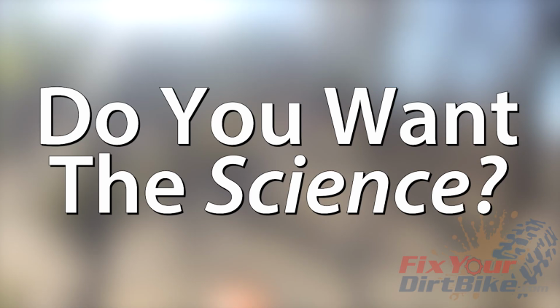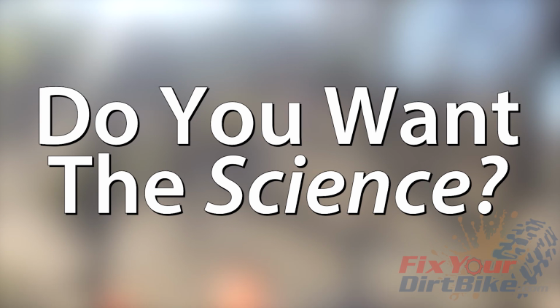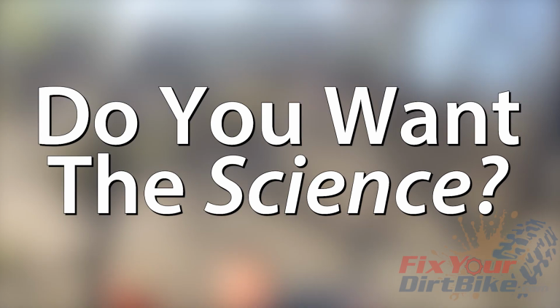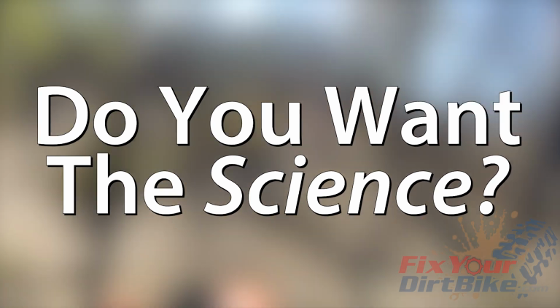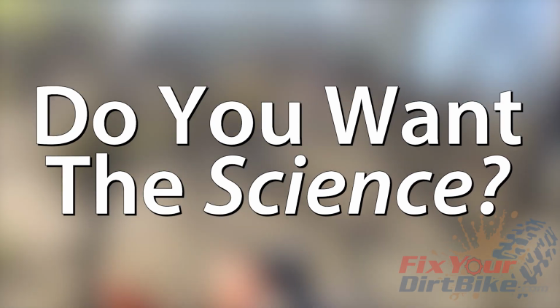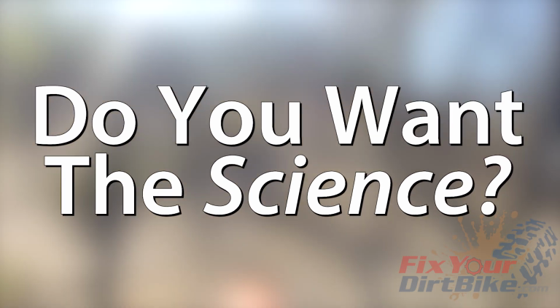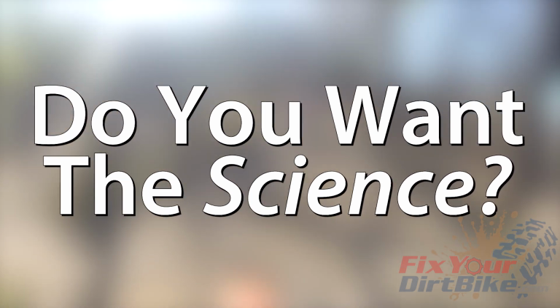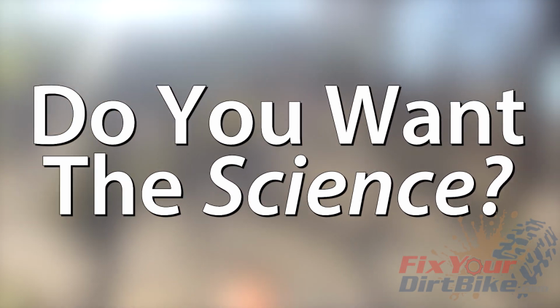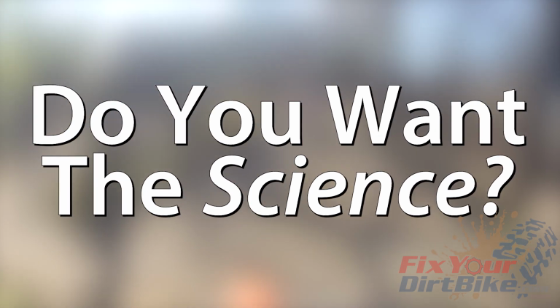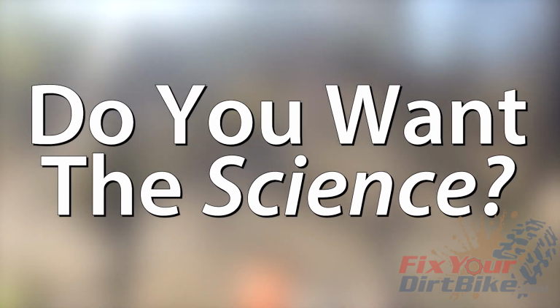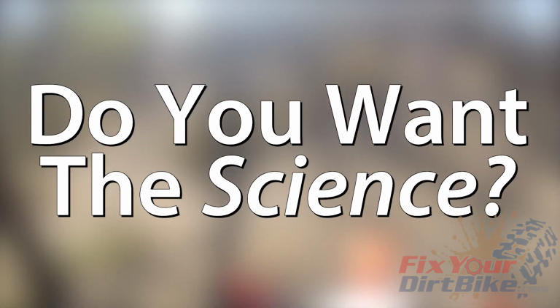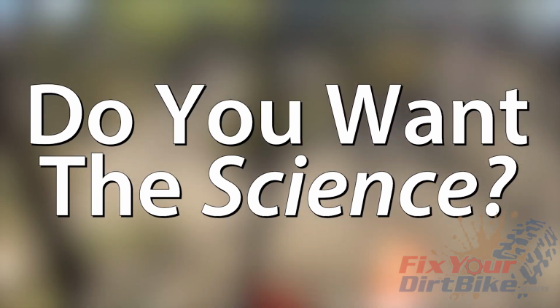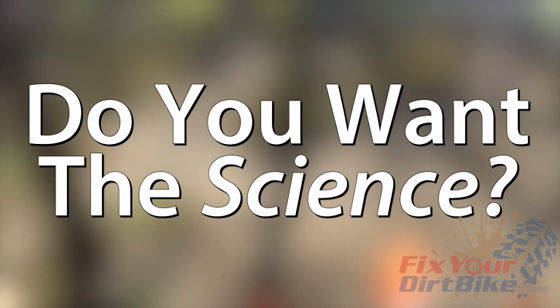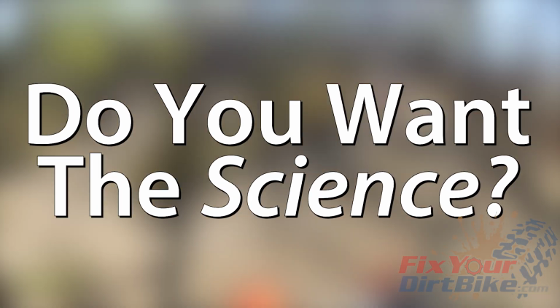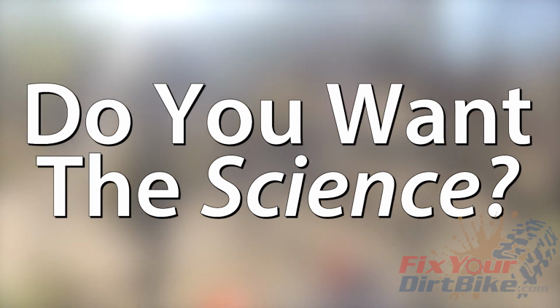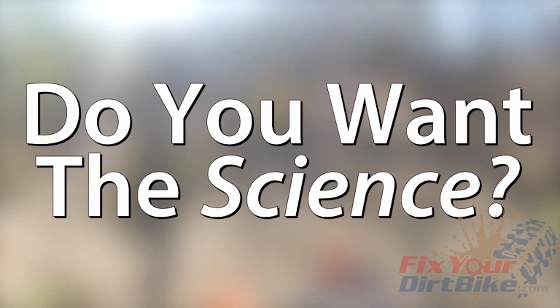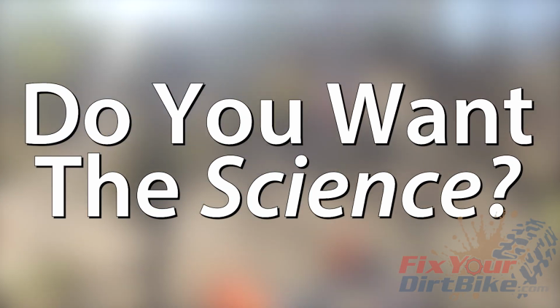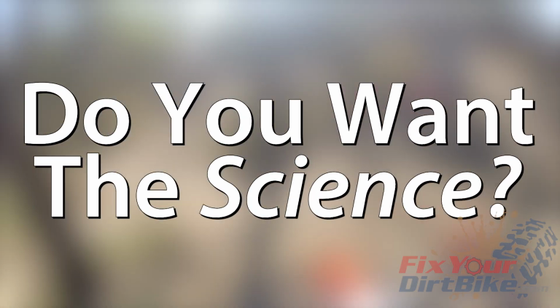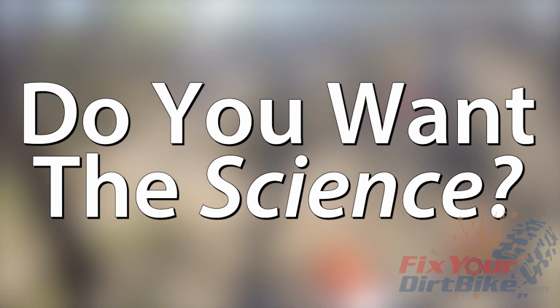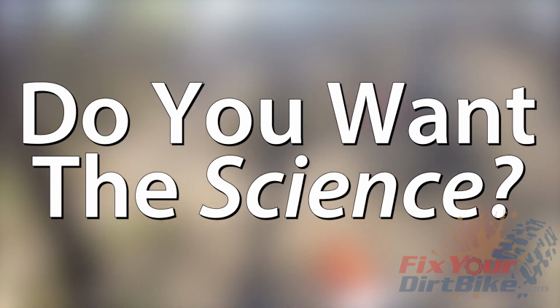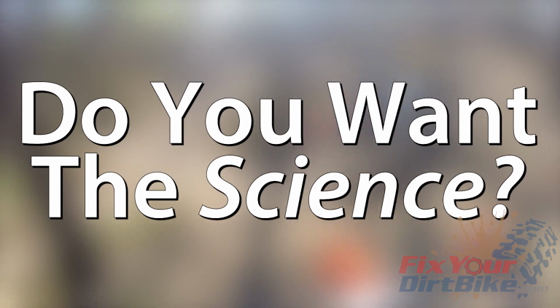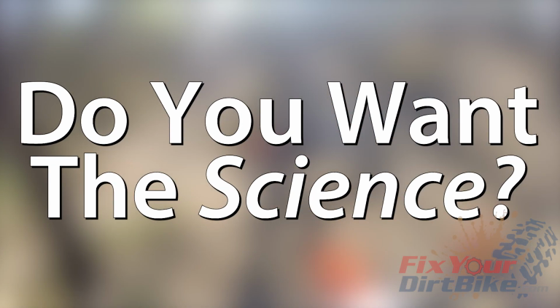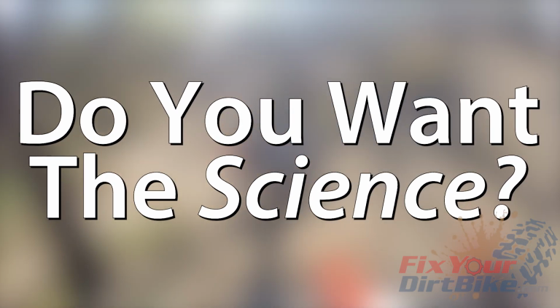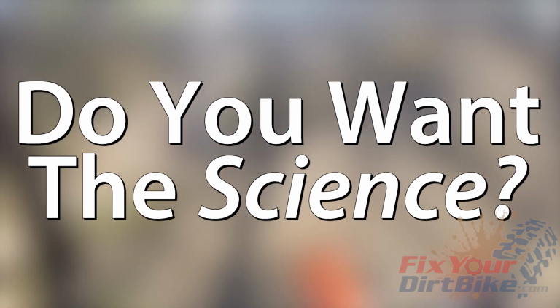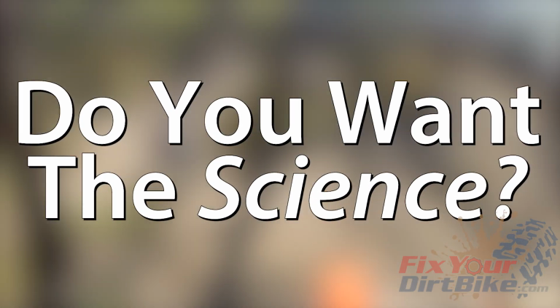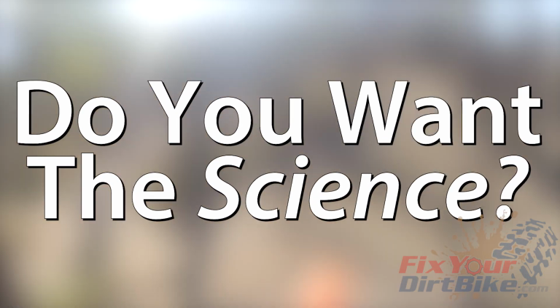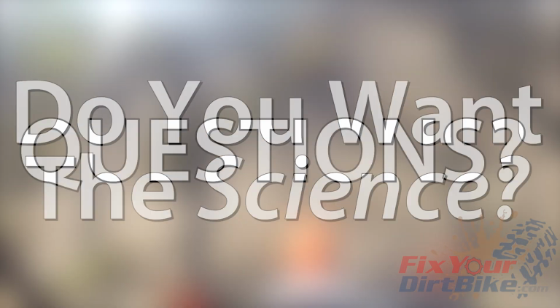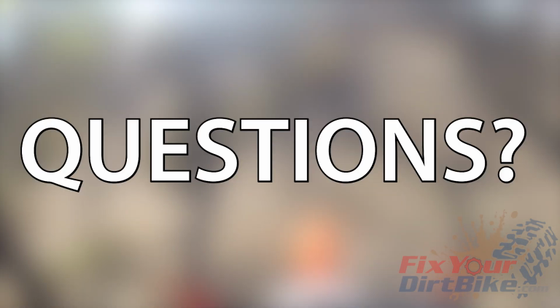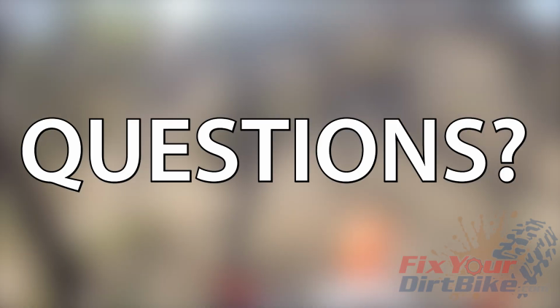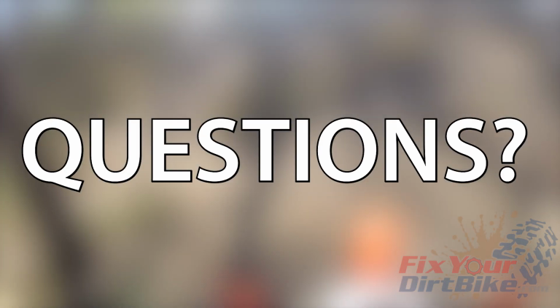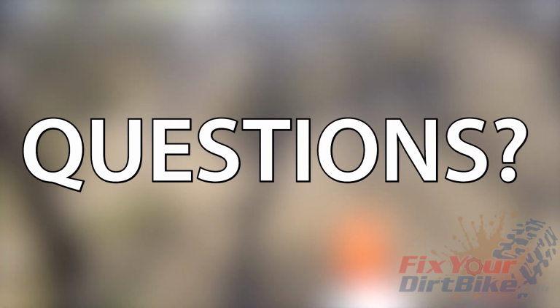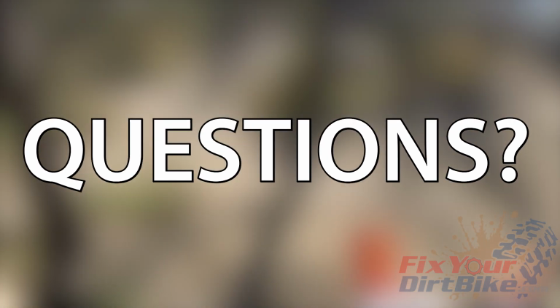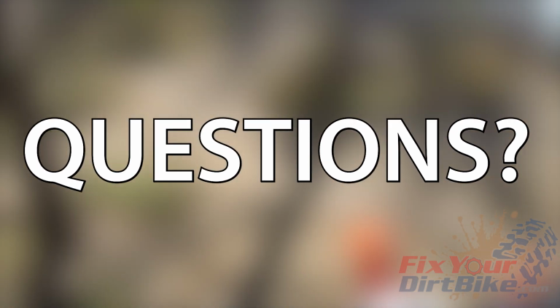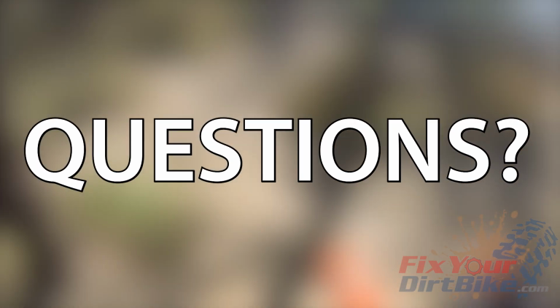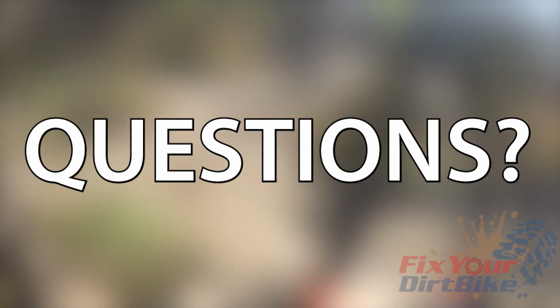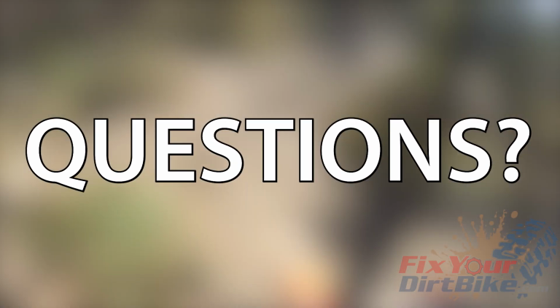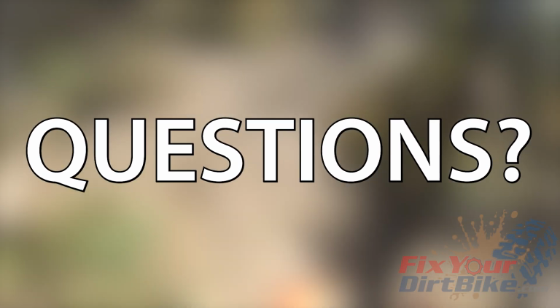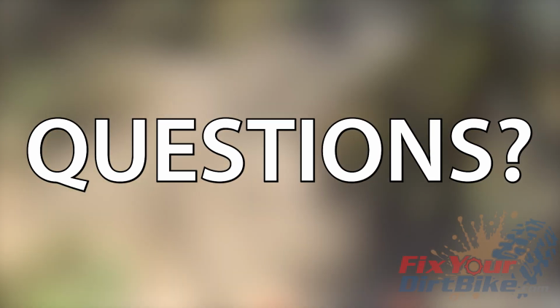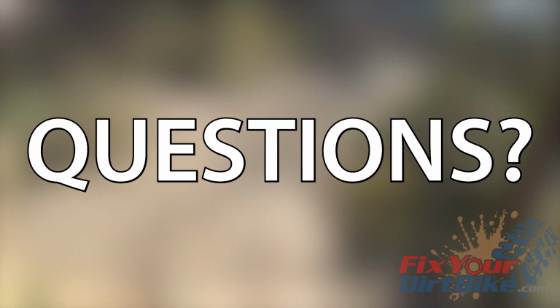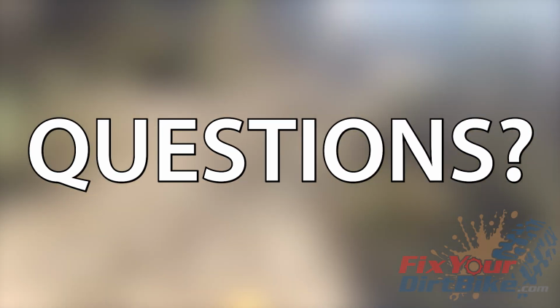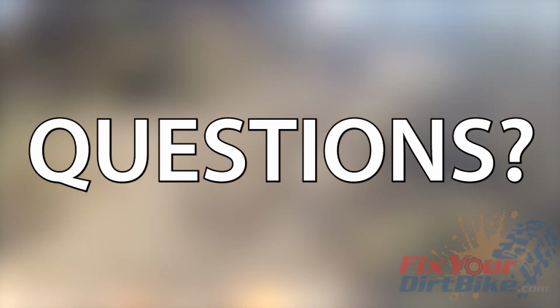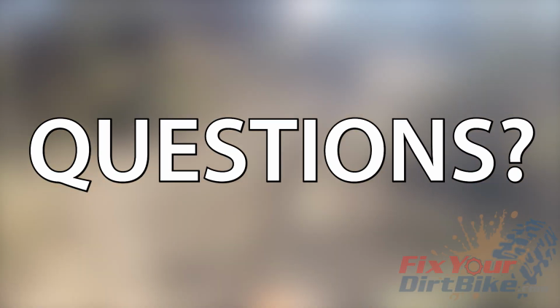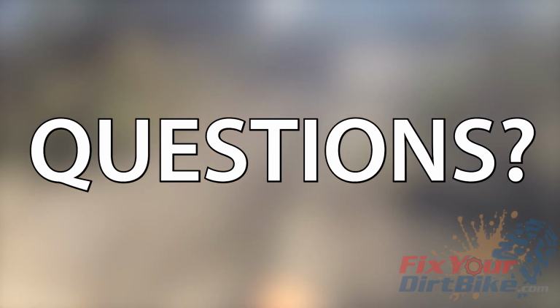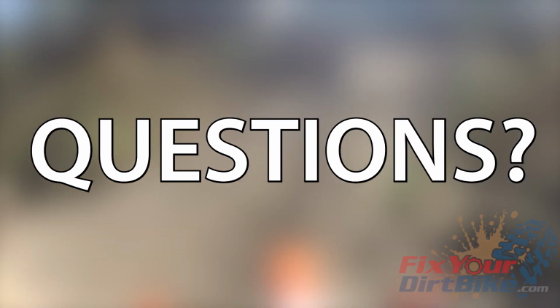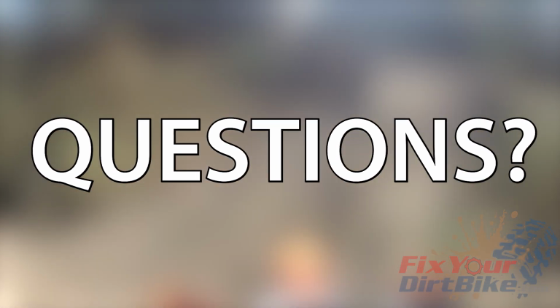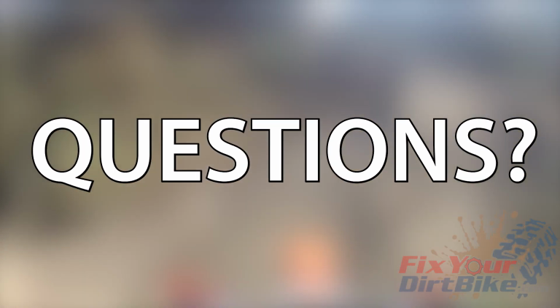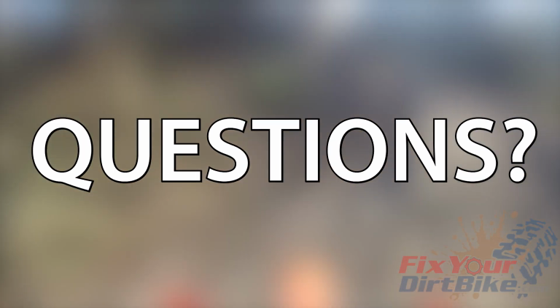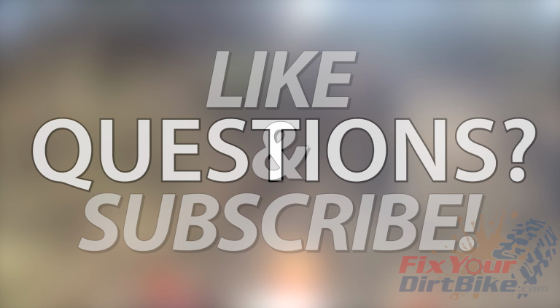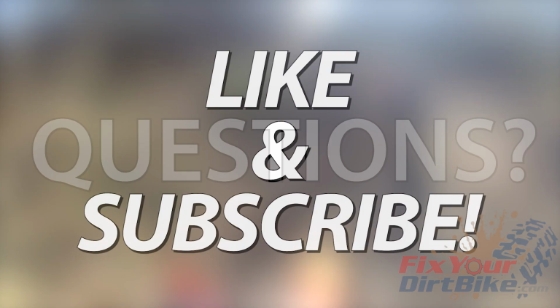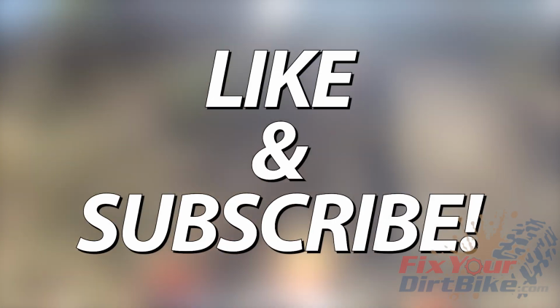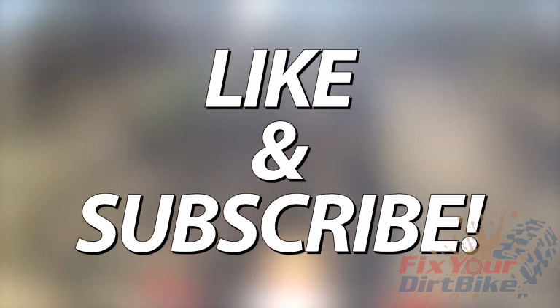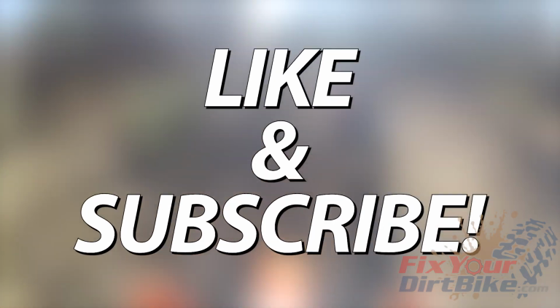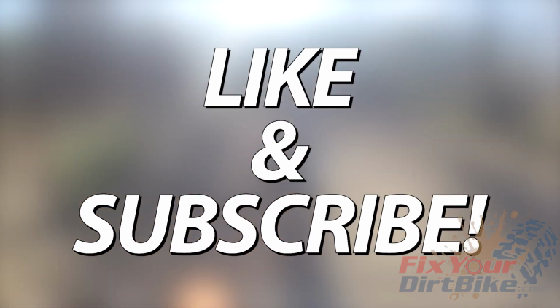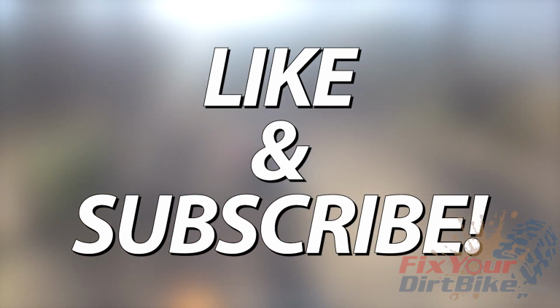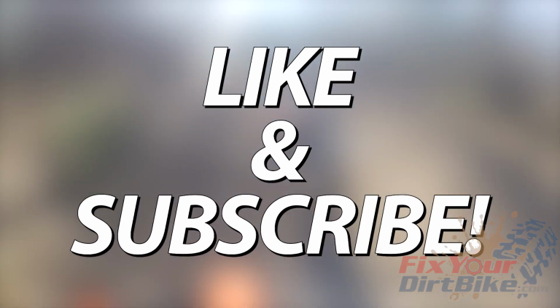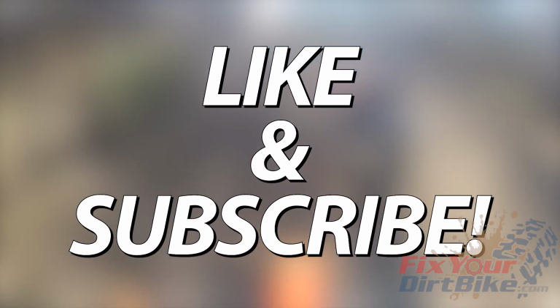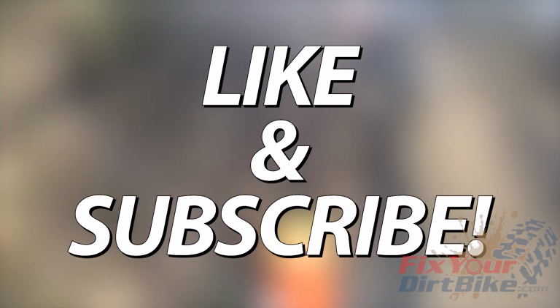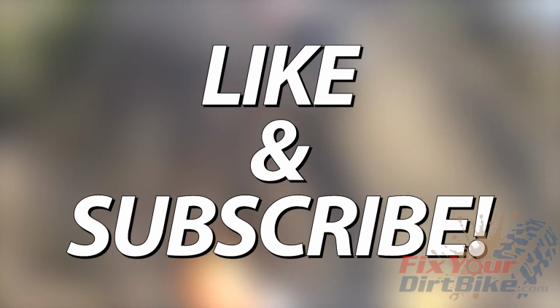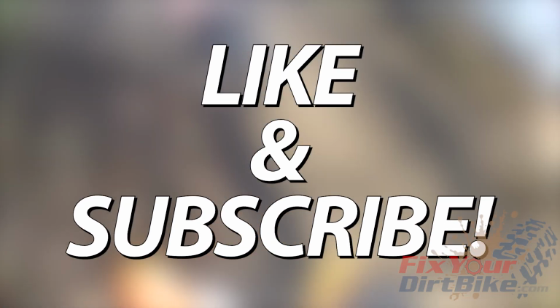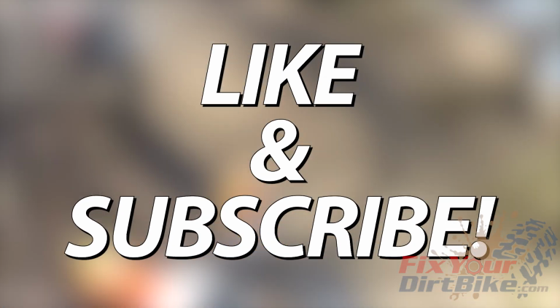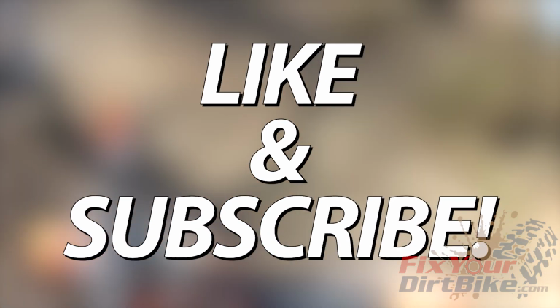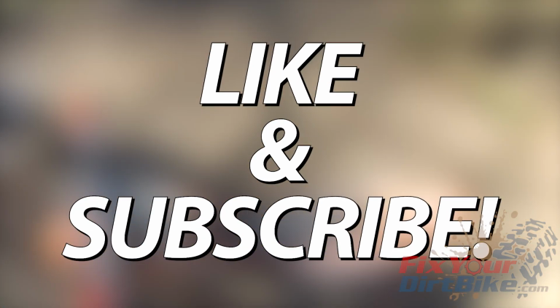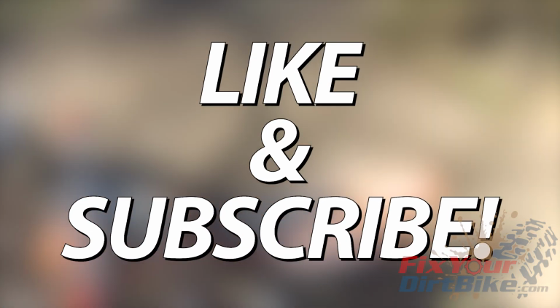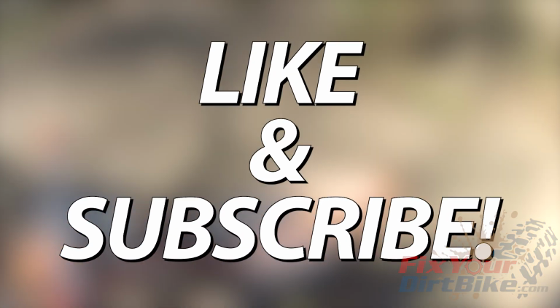If you want to see a video that gets more into the science of dry rot, or if you have any questions, please let me know in the comments. Thanks for watching, and make sure to like and subscribe.